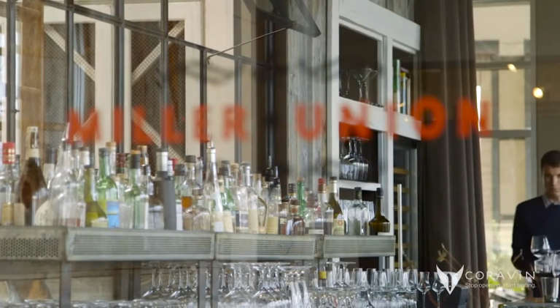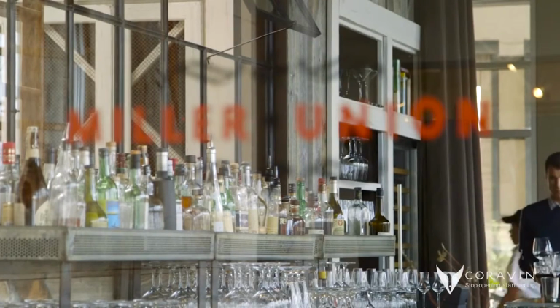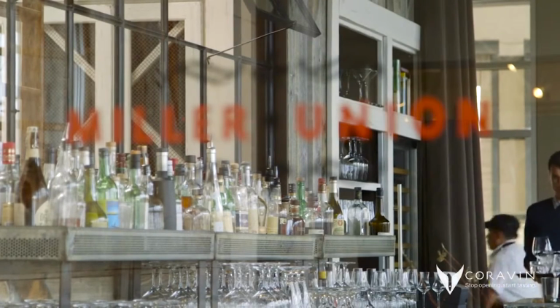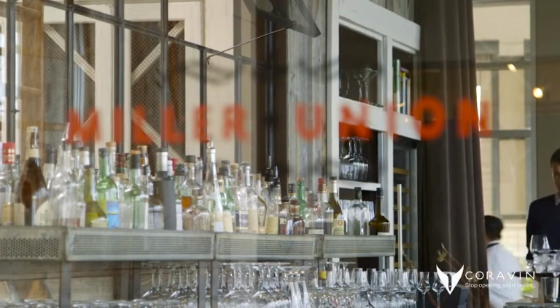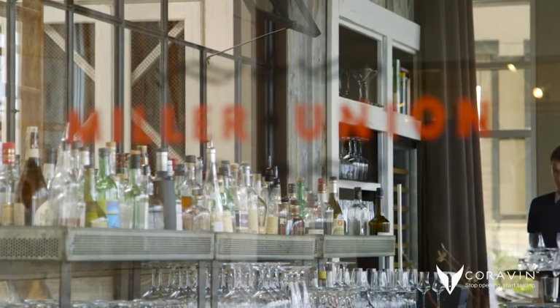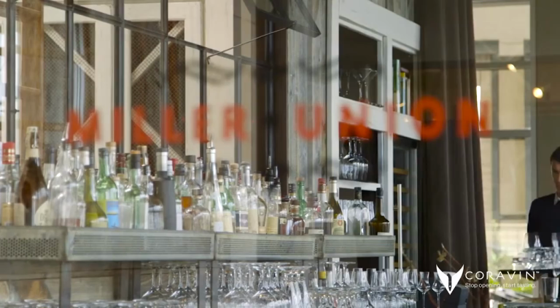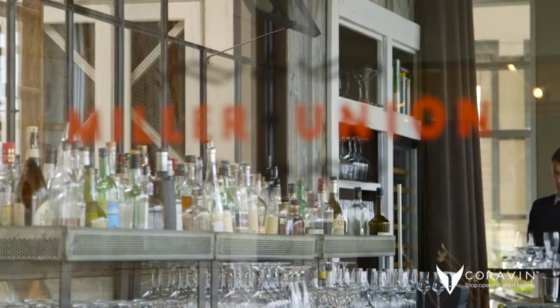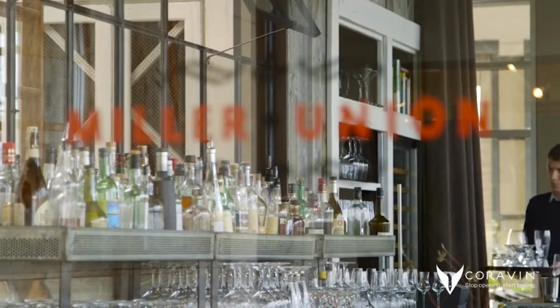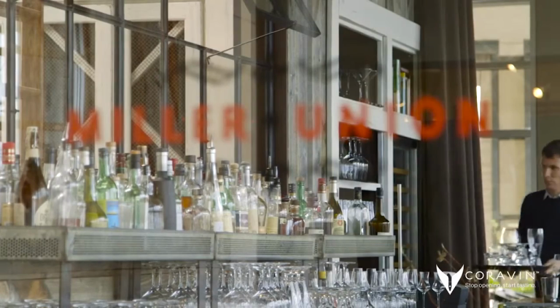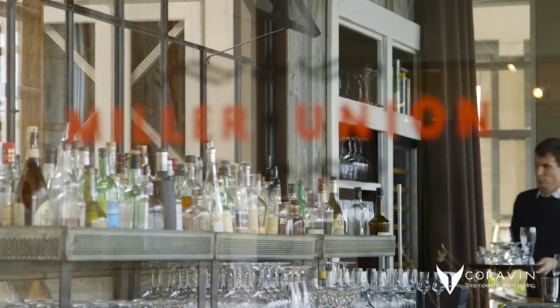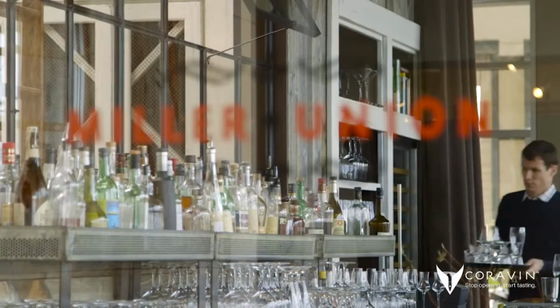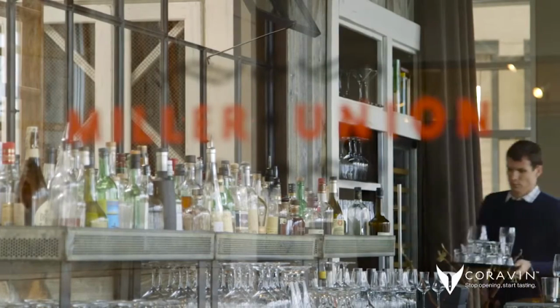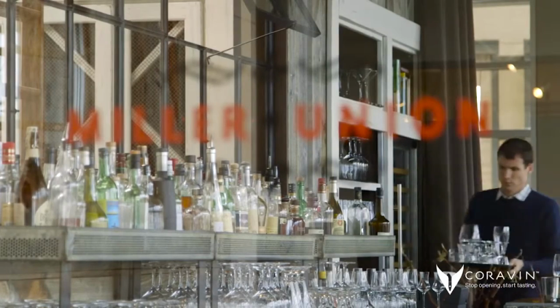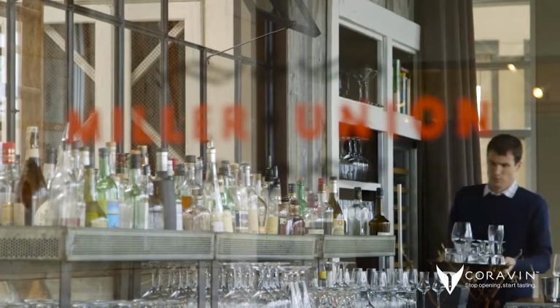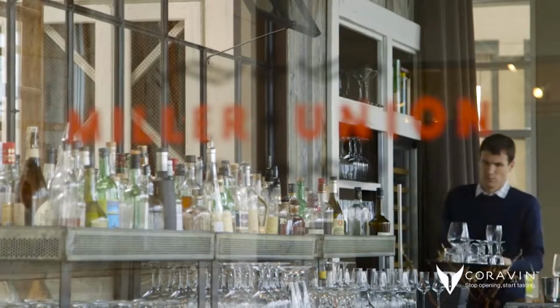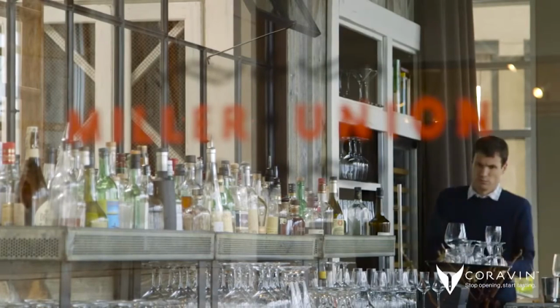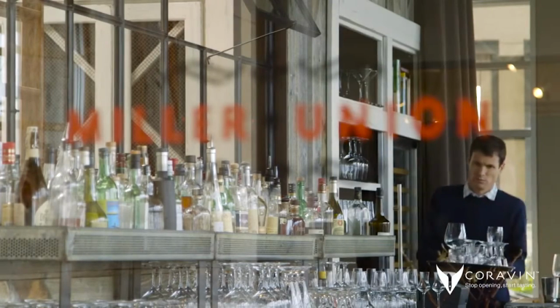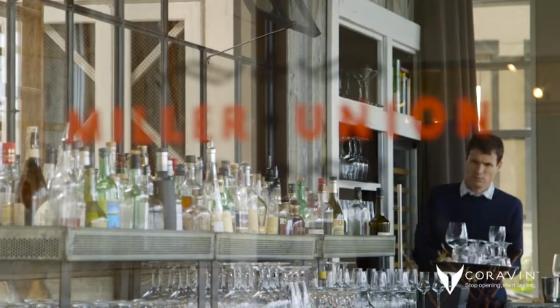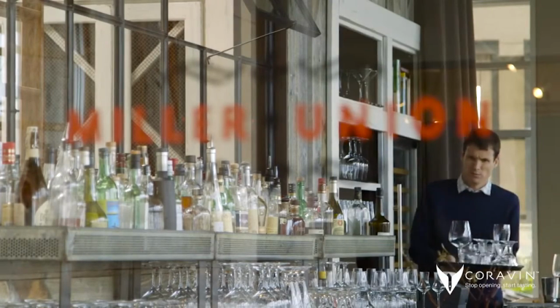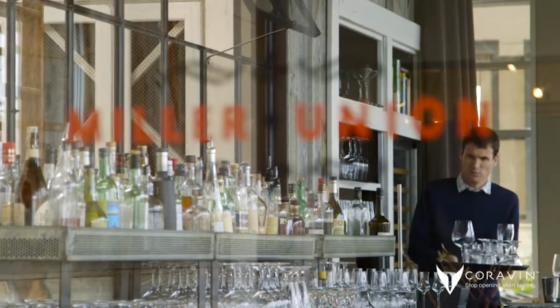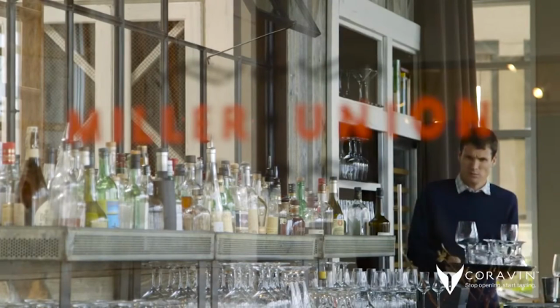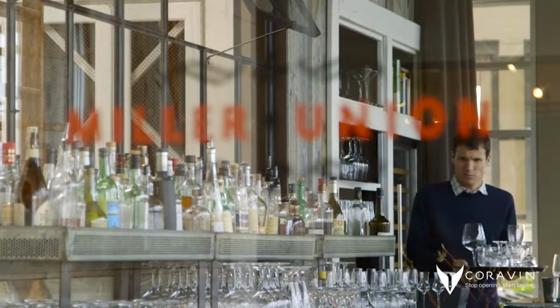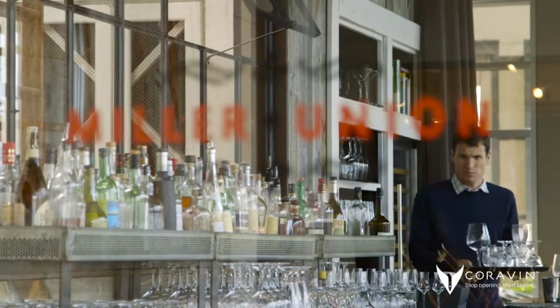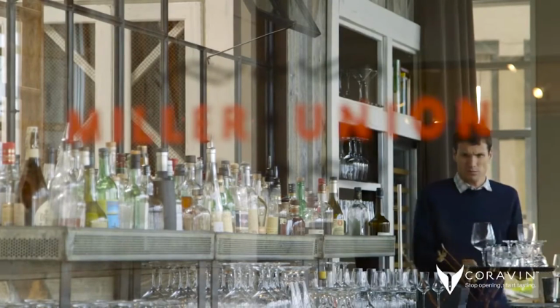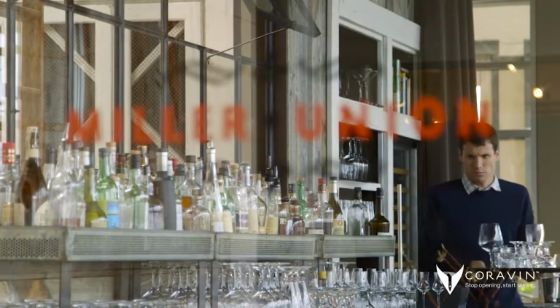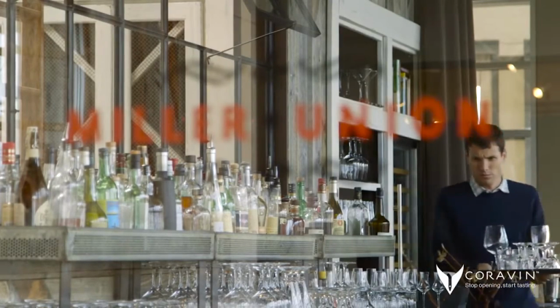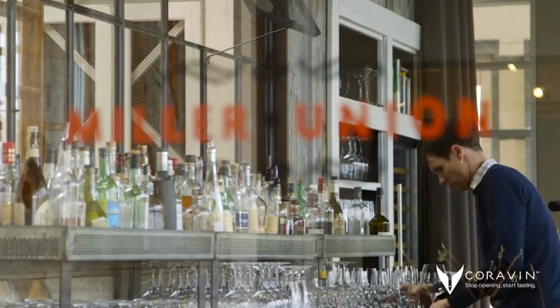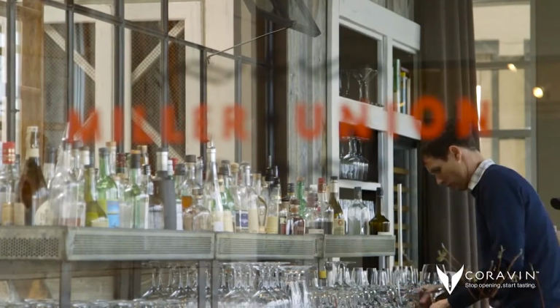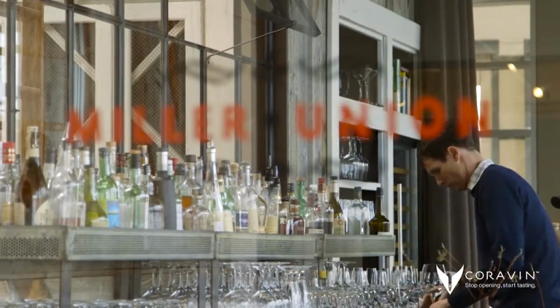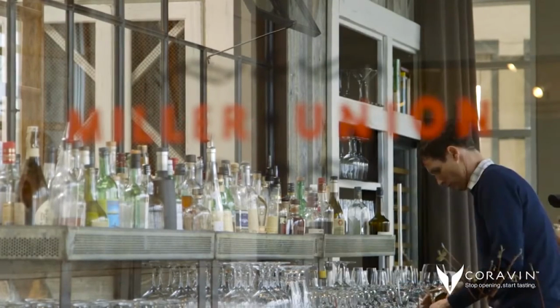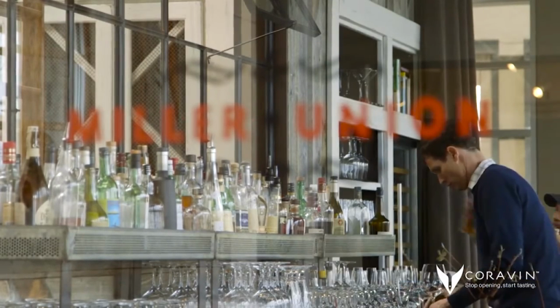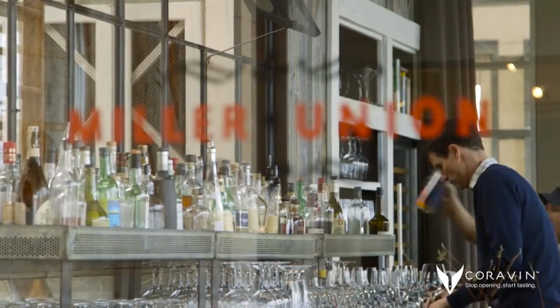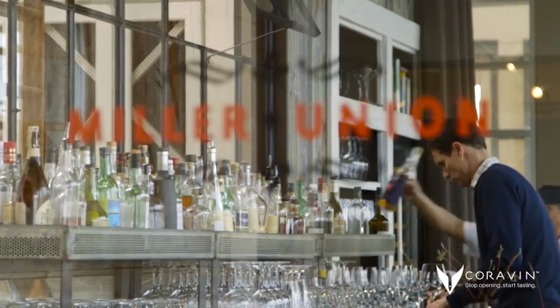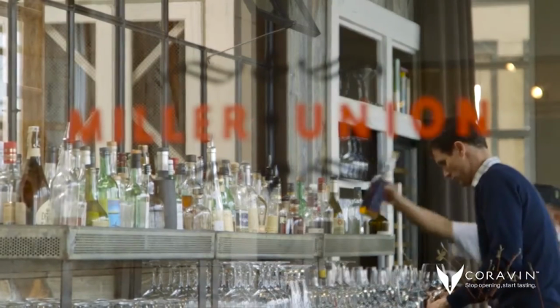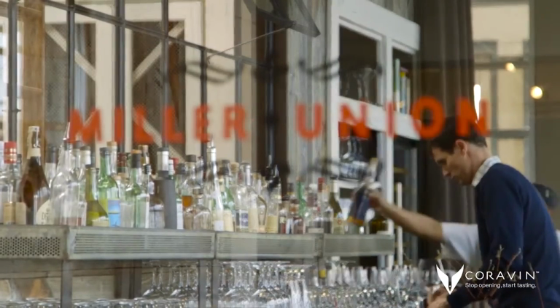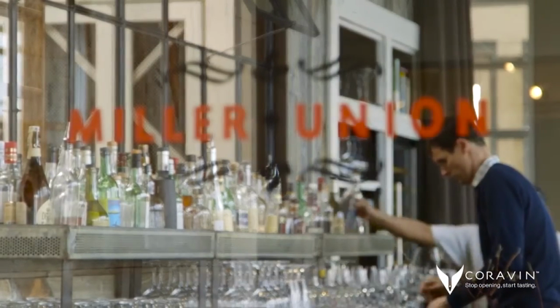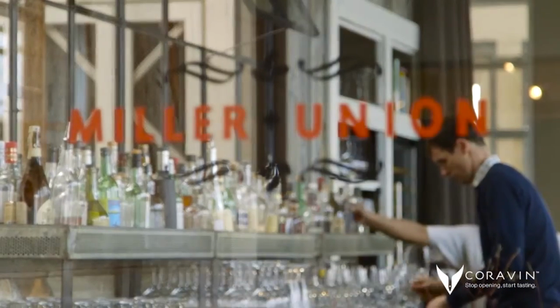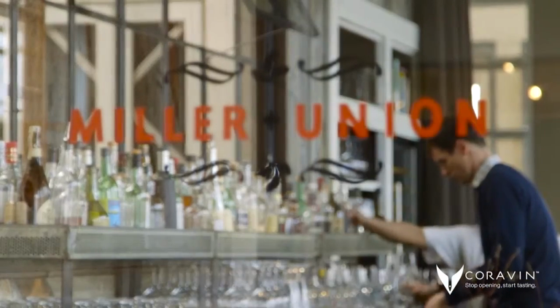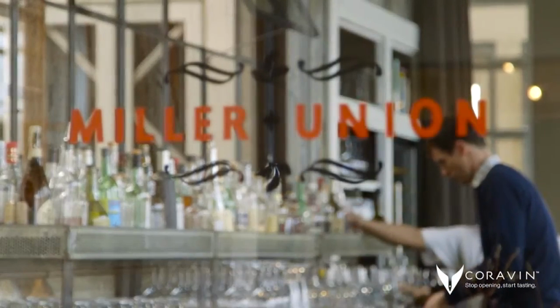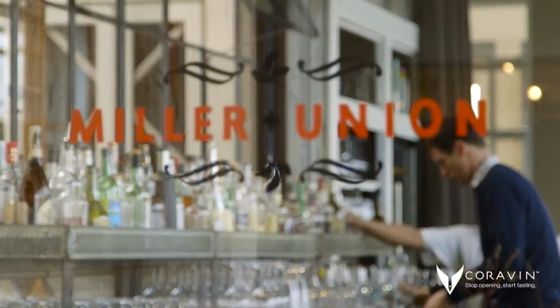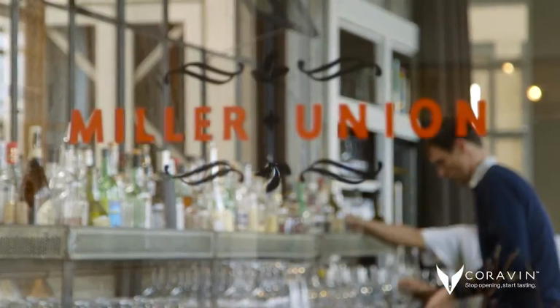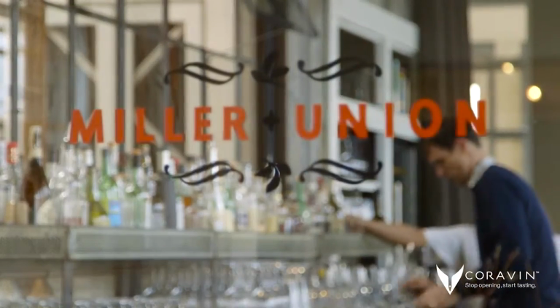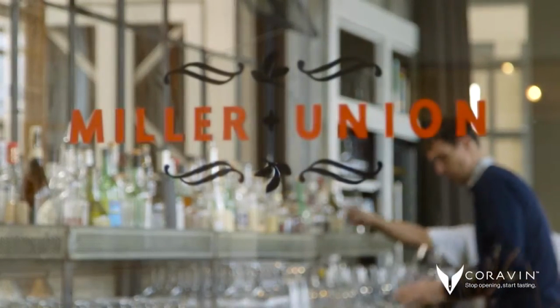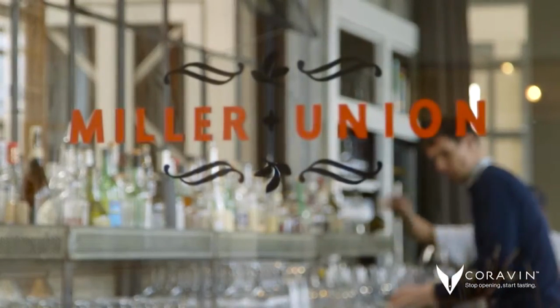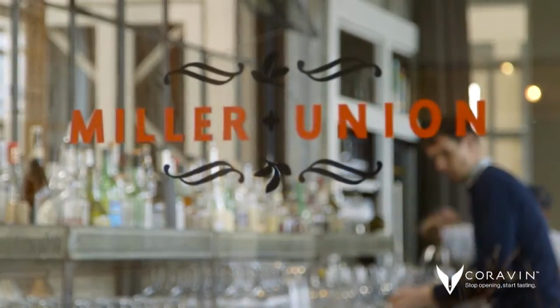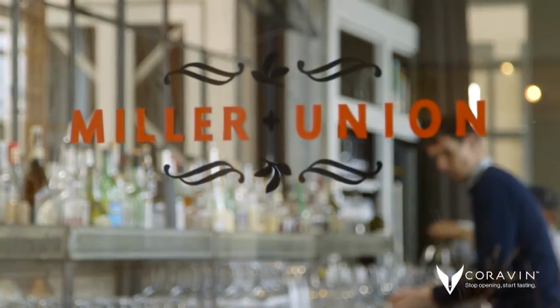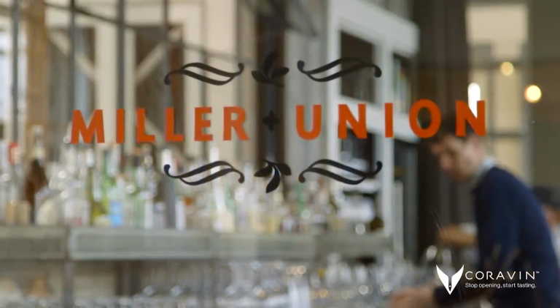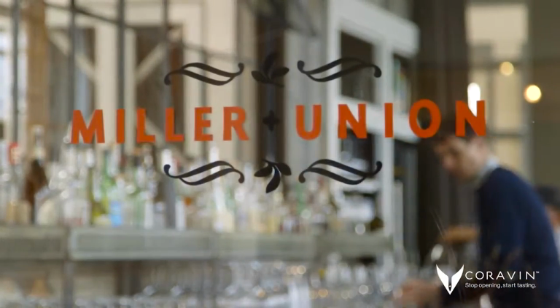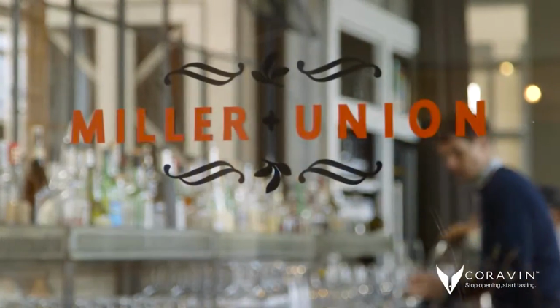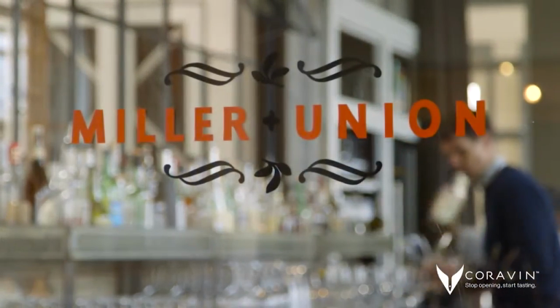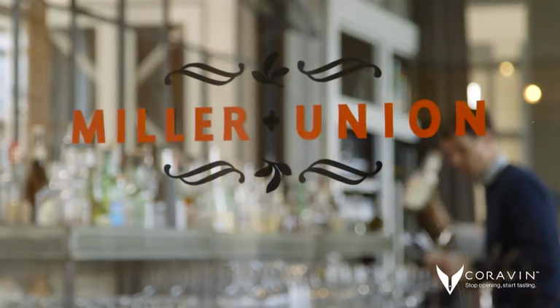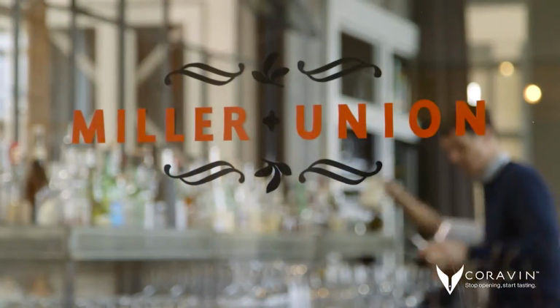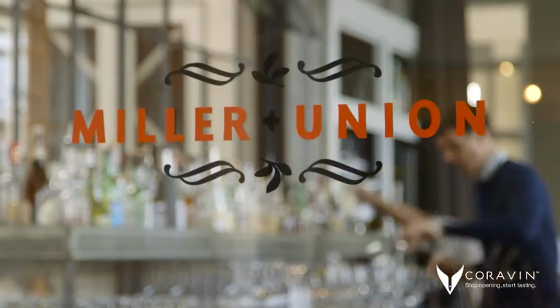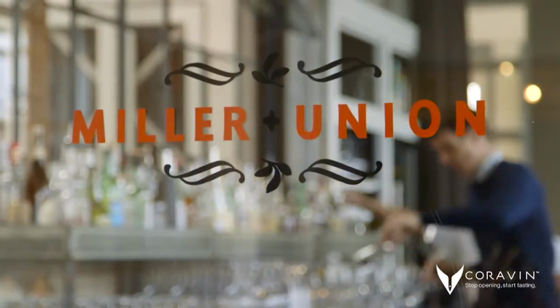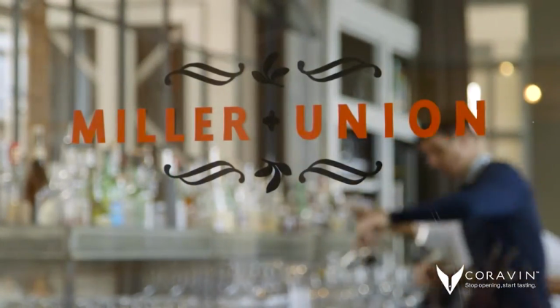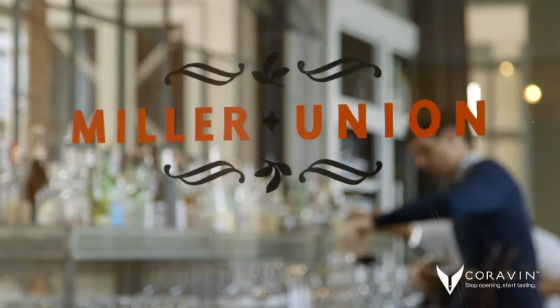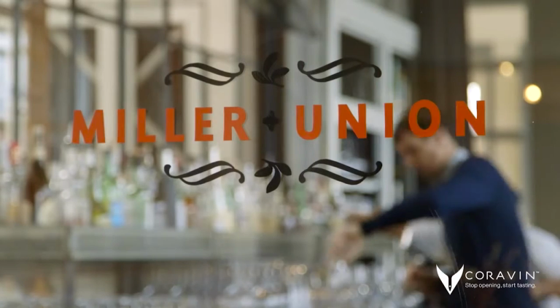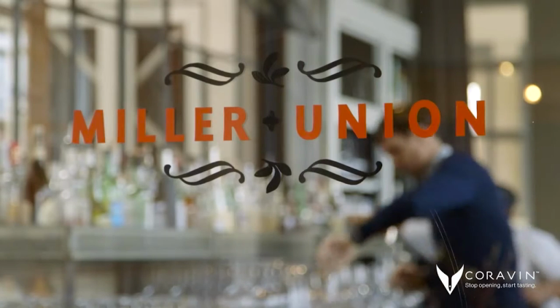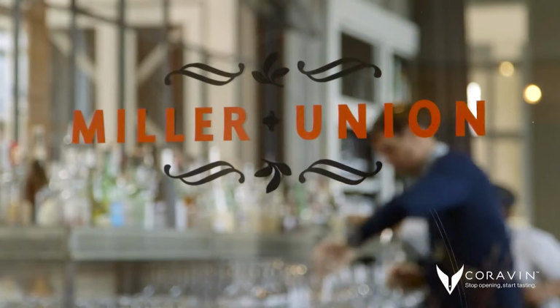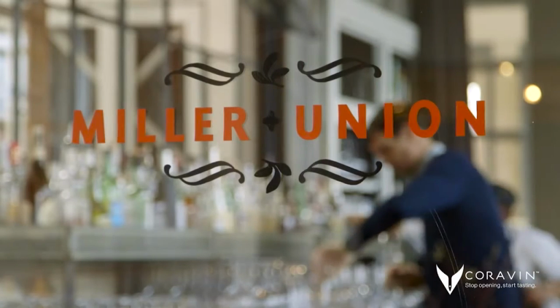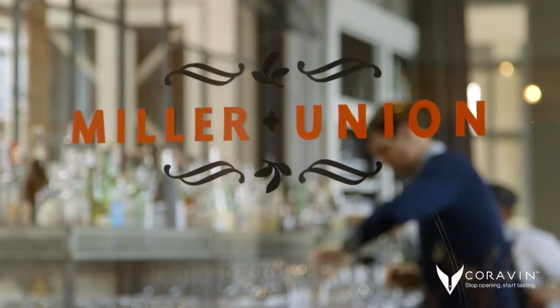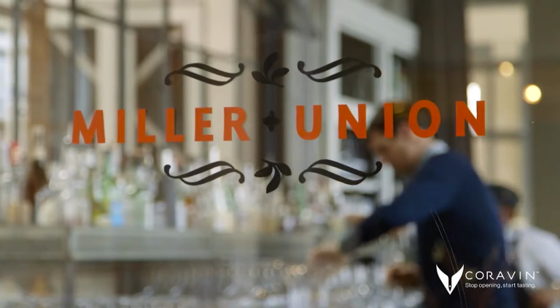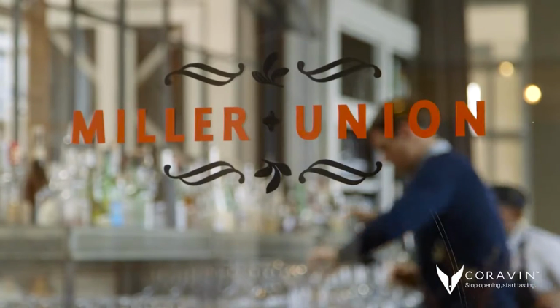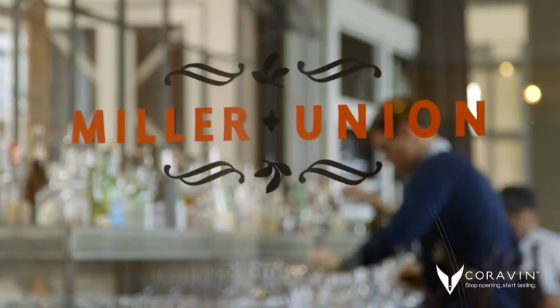My name is Neil McCarthy, the general manager, owner and wine director of Miller Union Restaurant in Atlanta, Georgia.